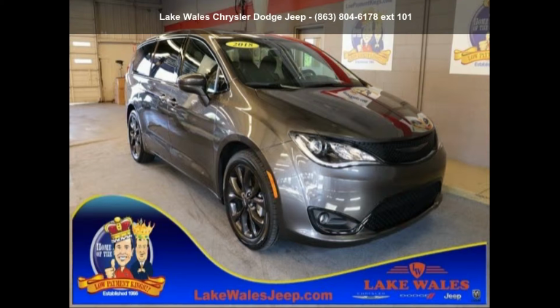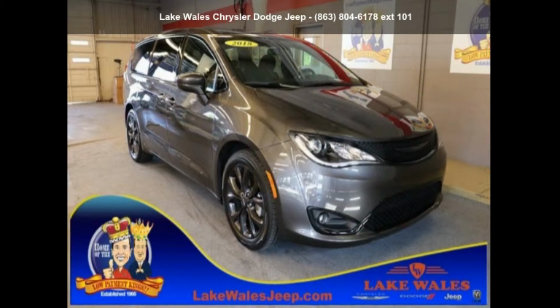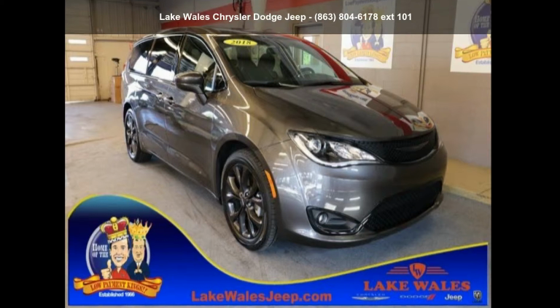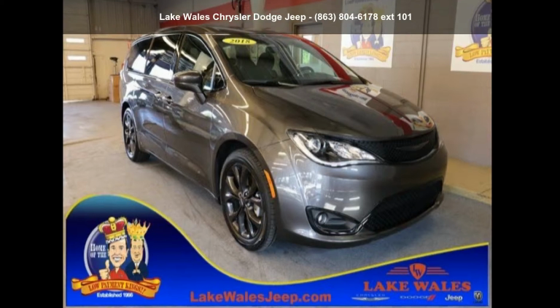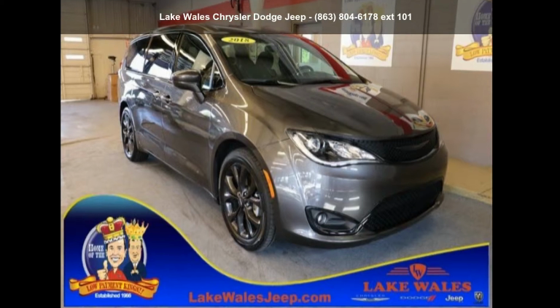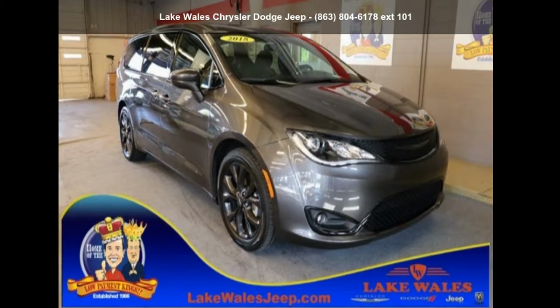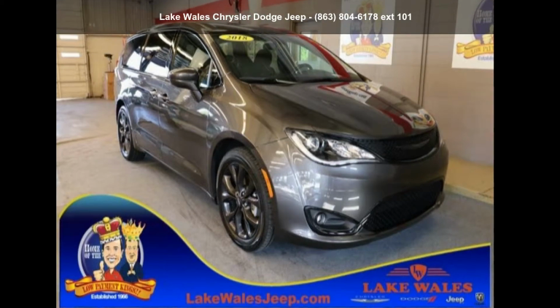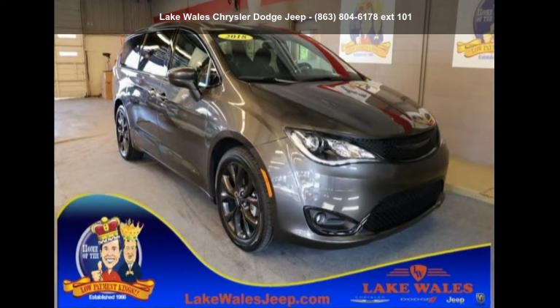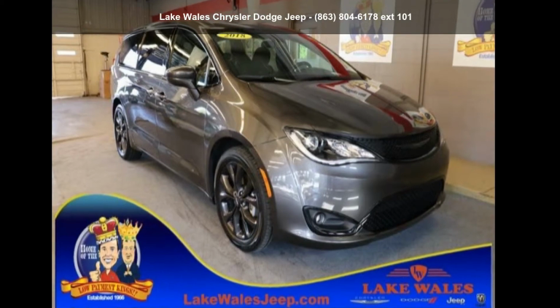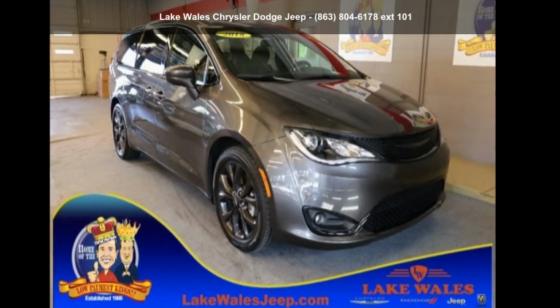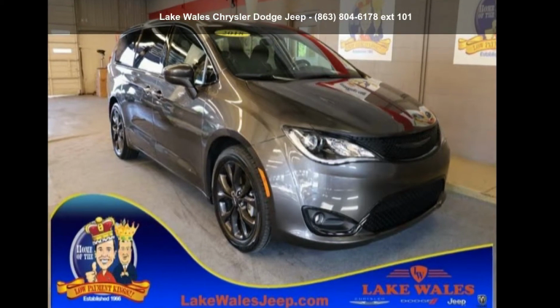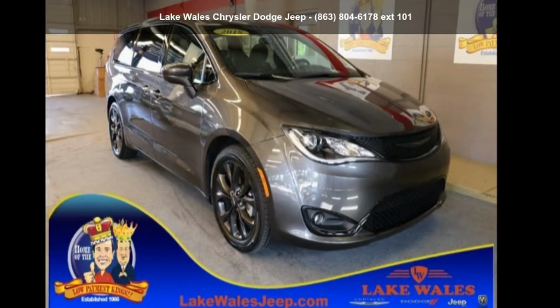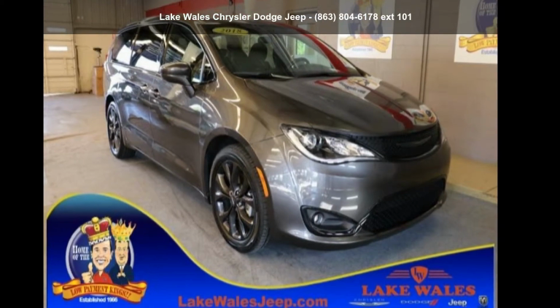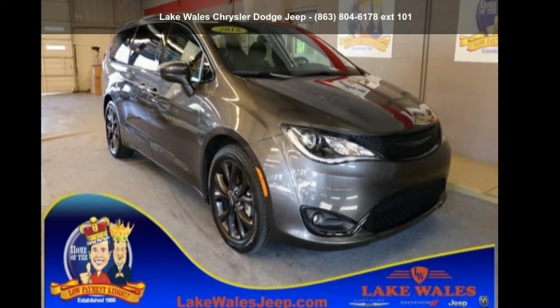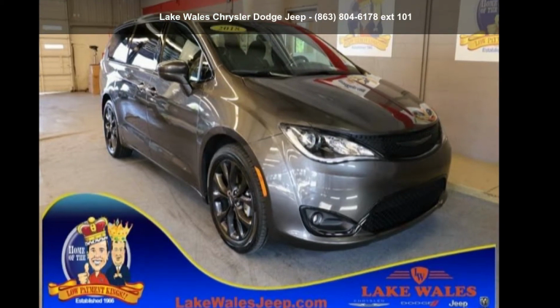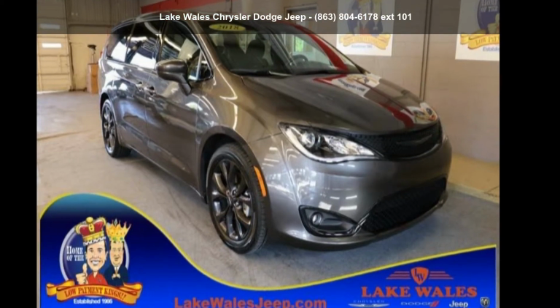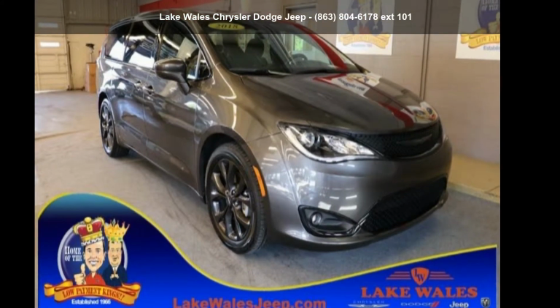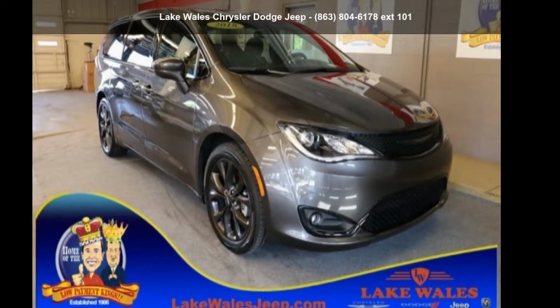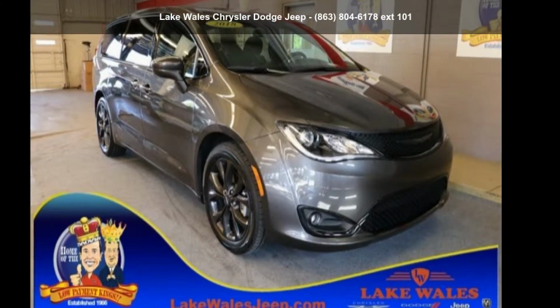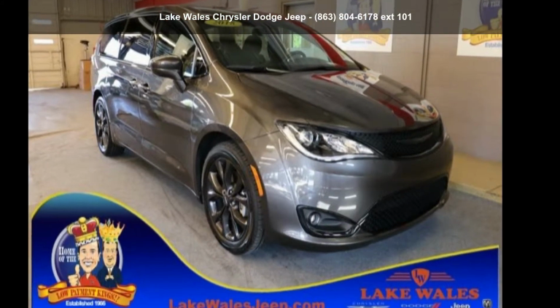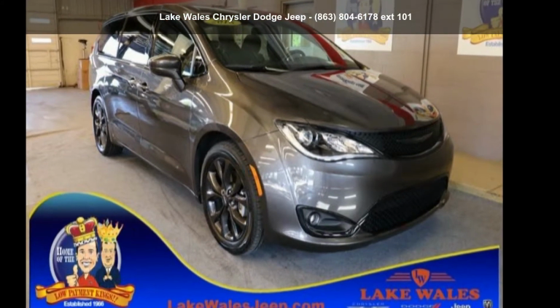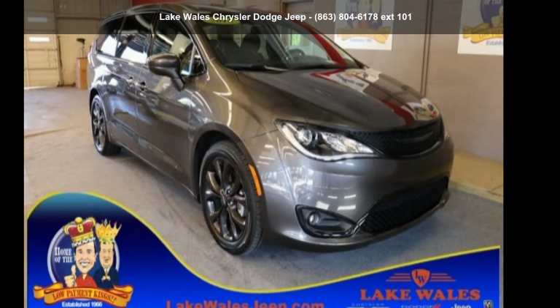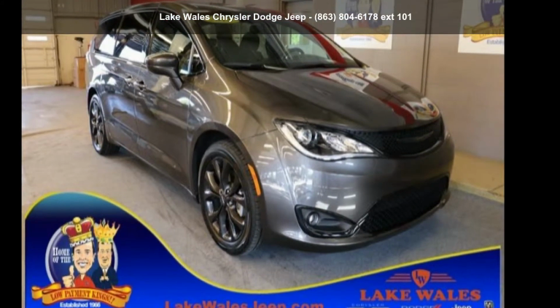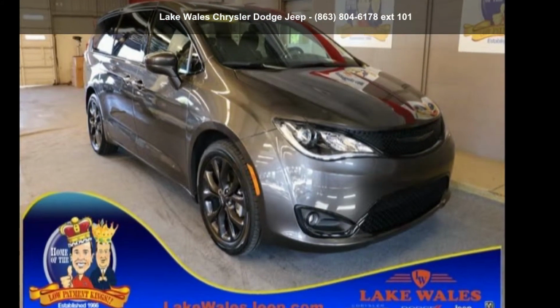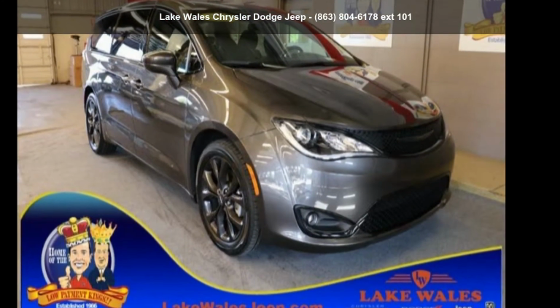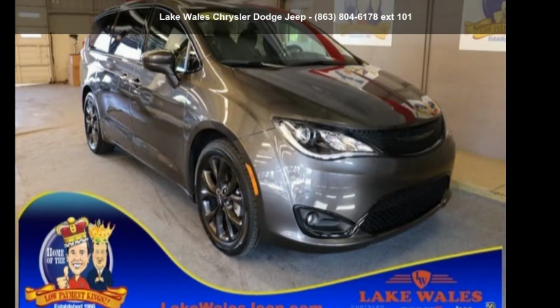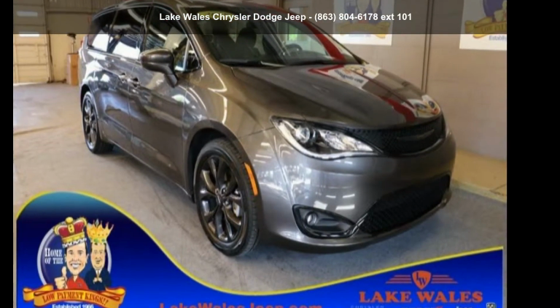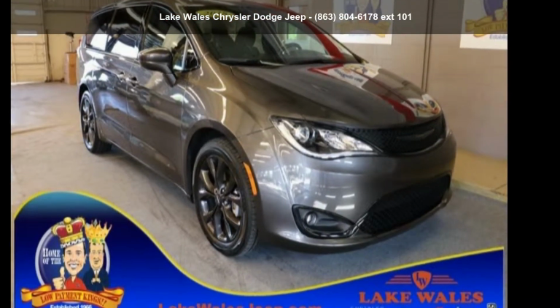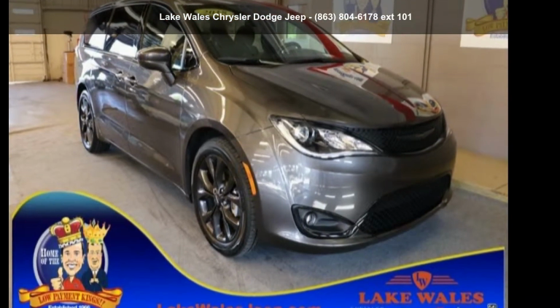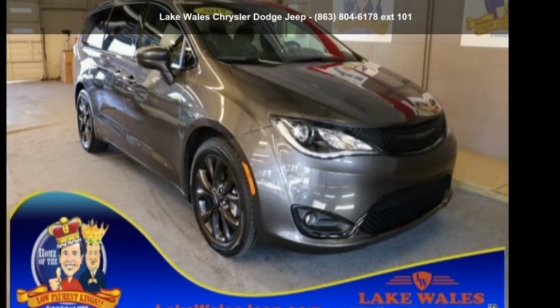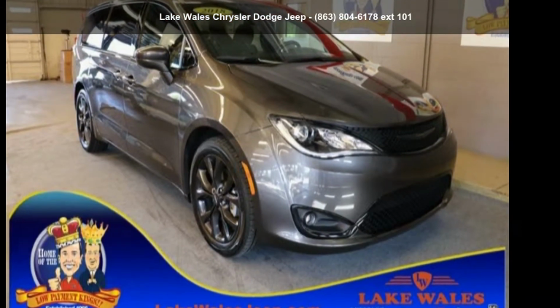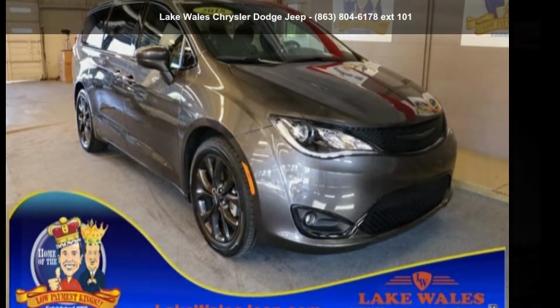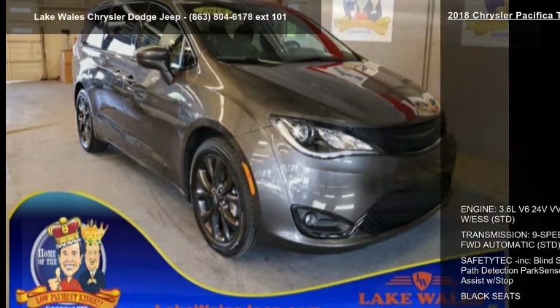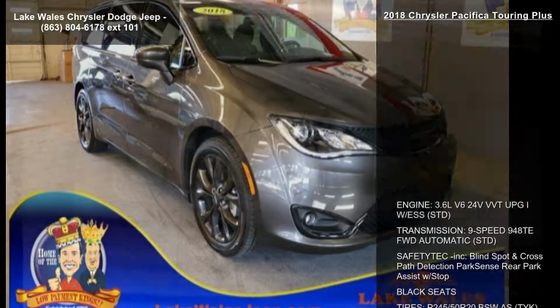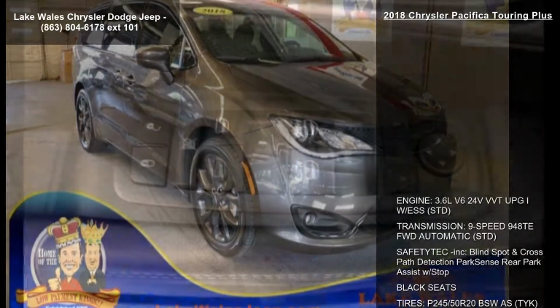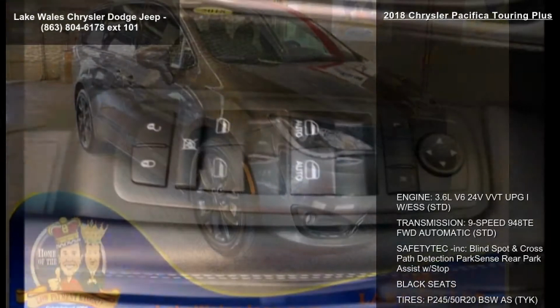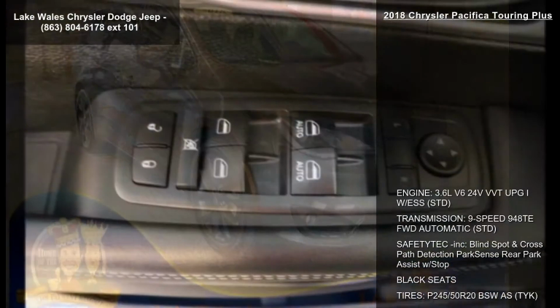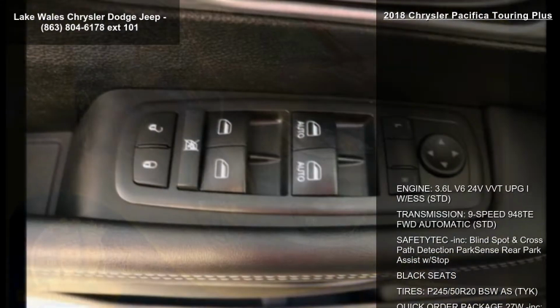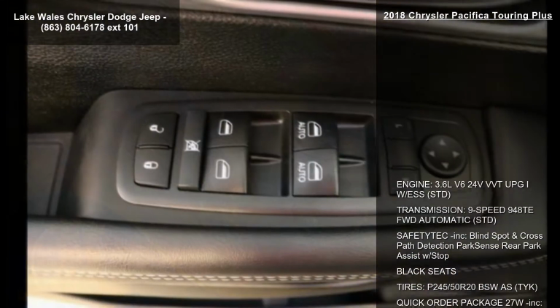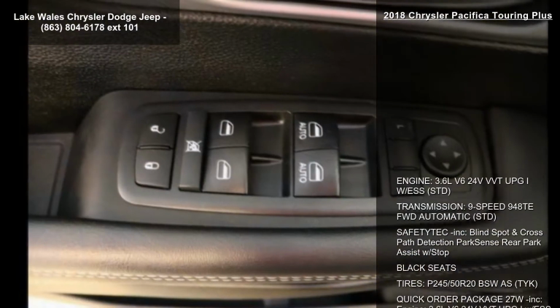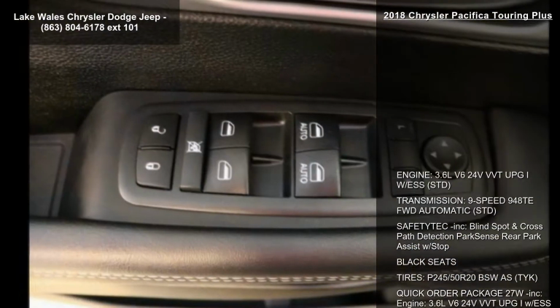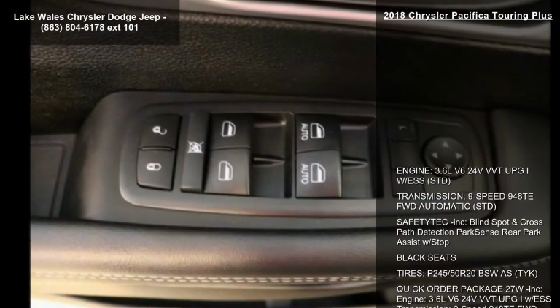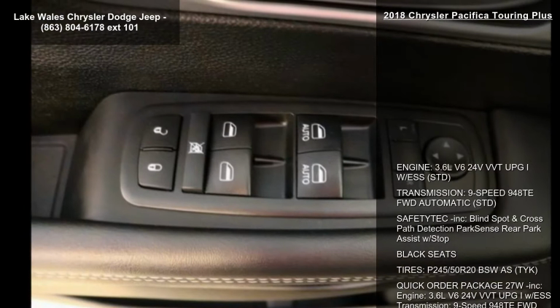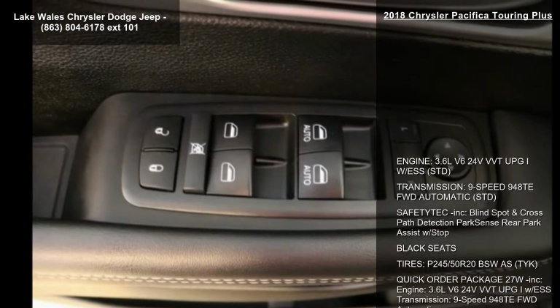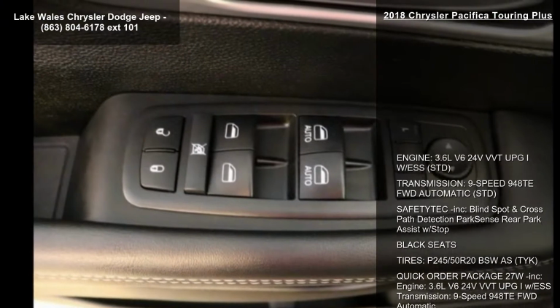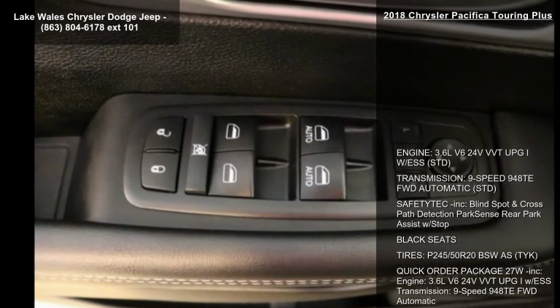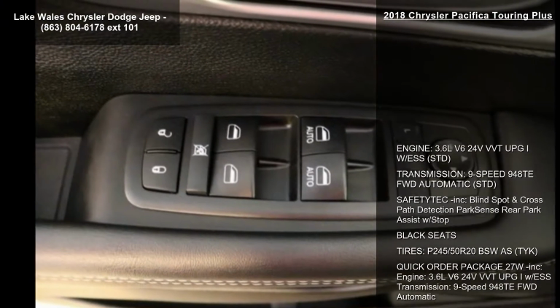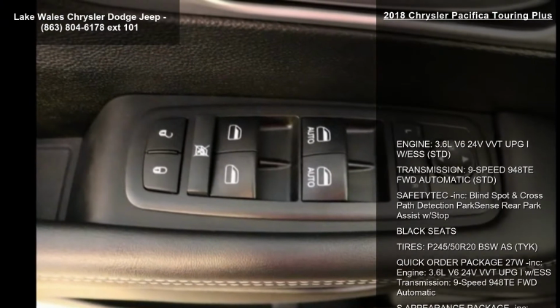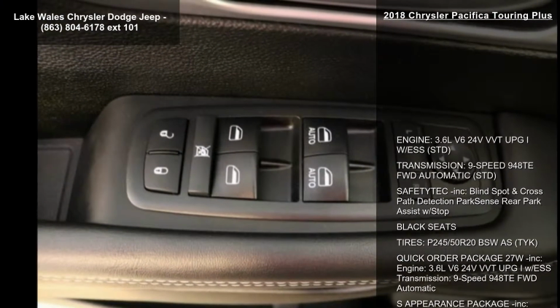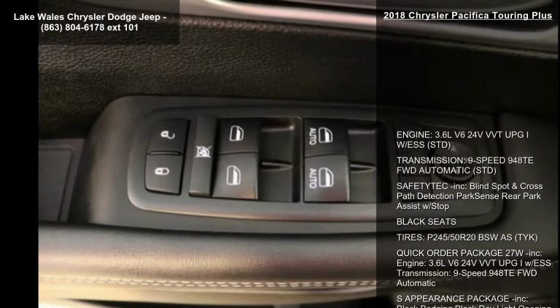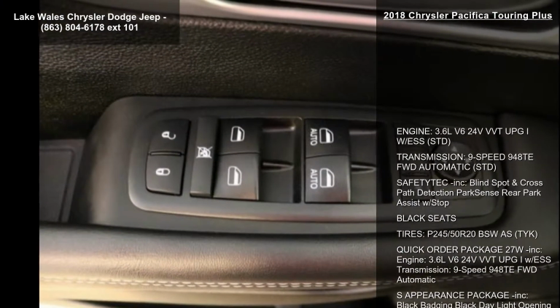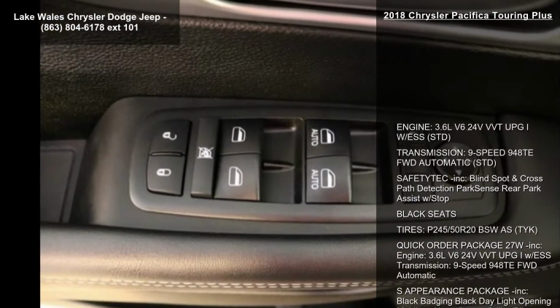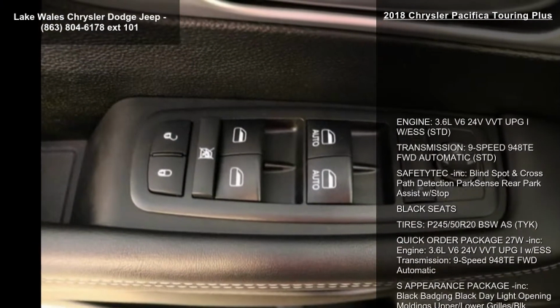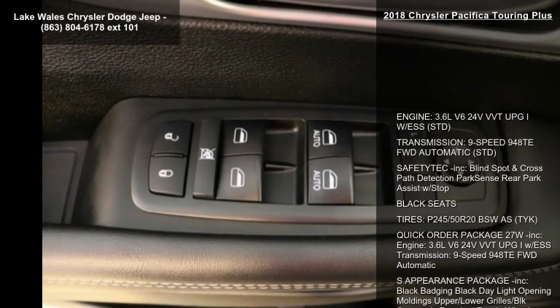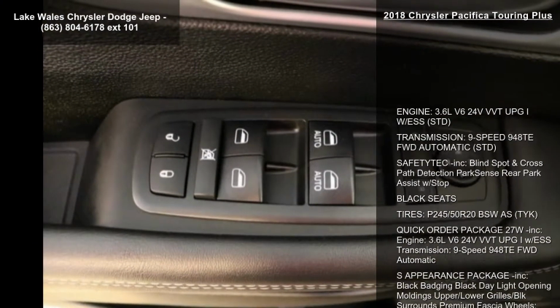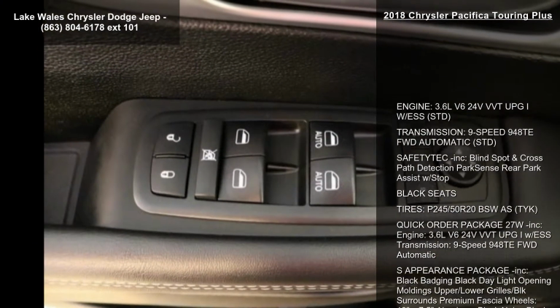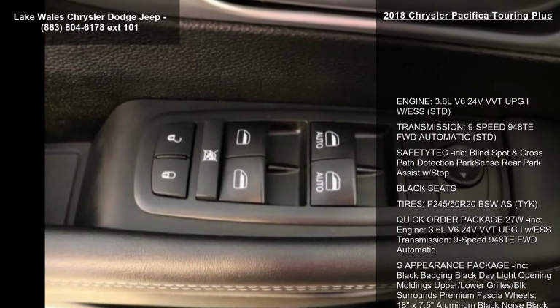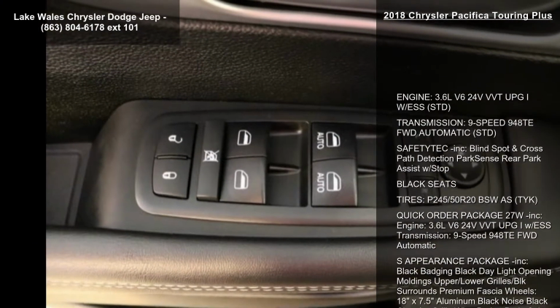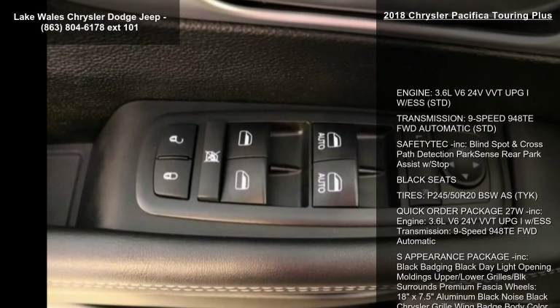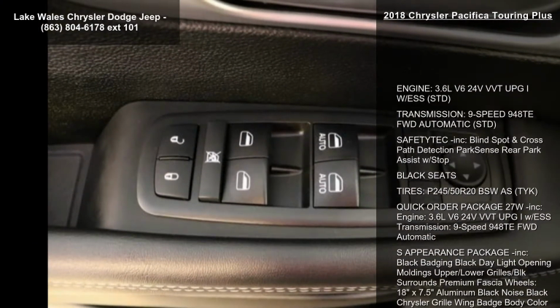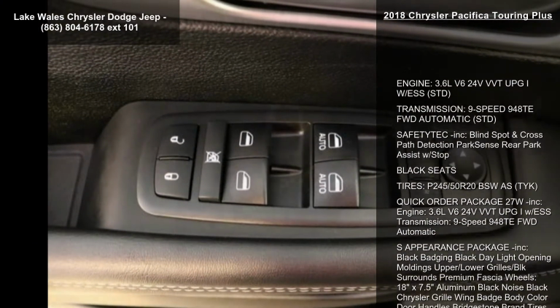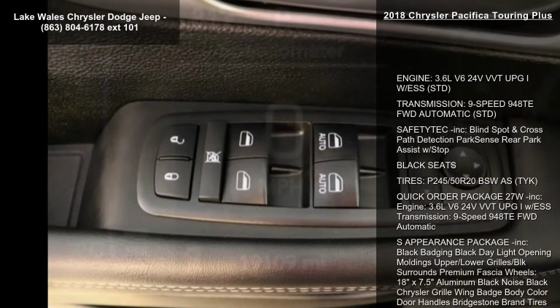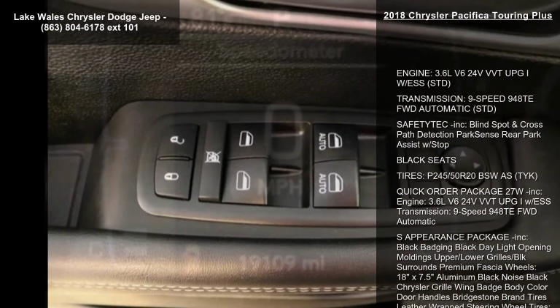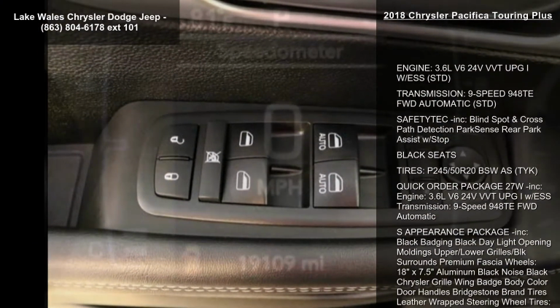Imagine yourself in this 2018 Chrysler Pacifica Touring Plus. This may be the set of wheels you've been looking for.